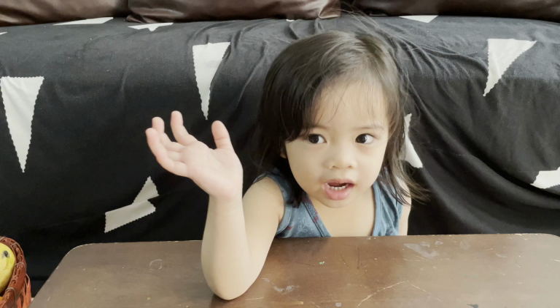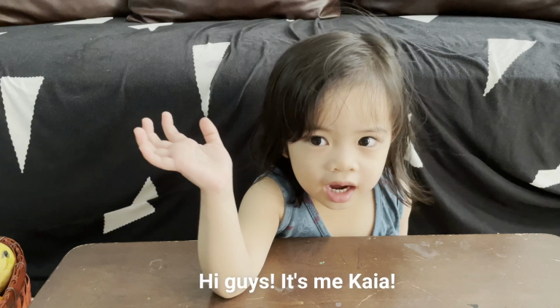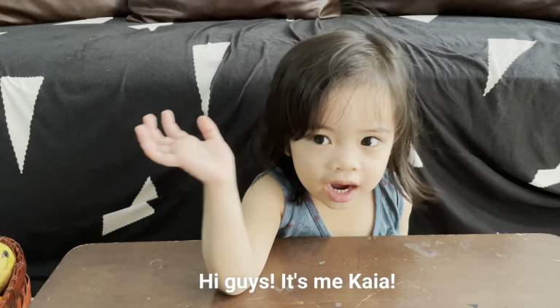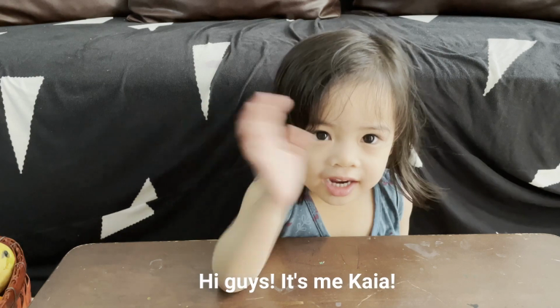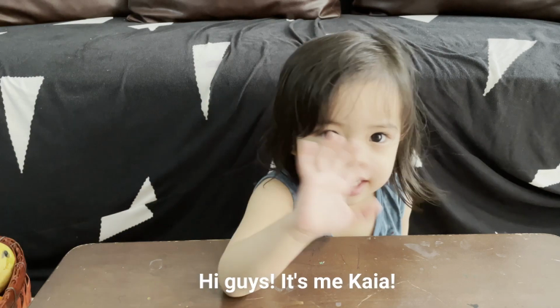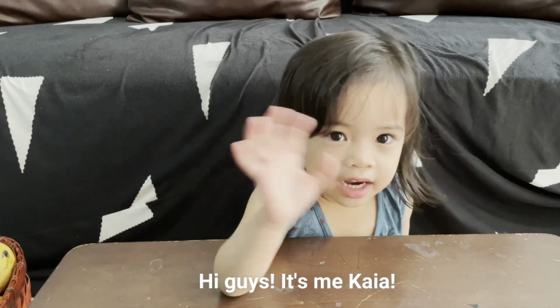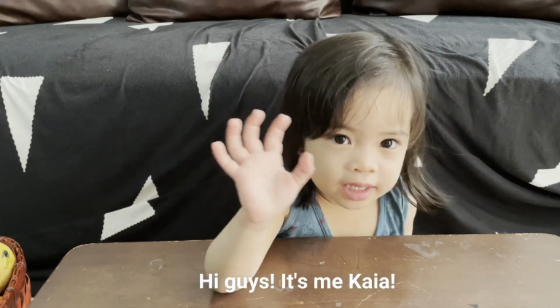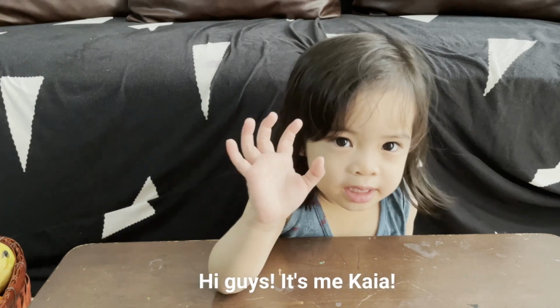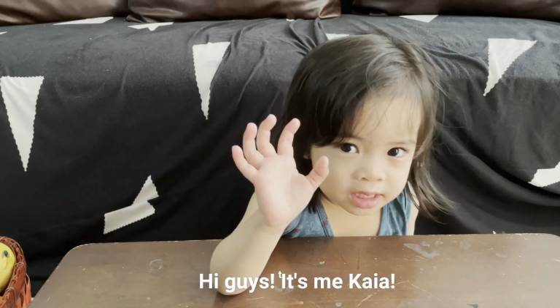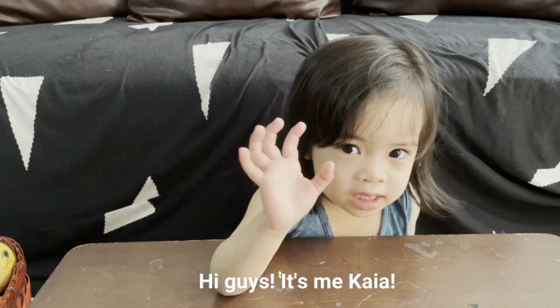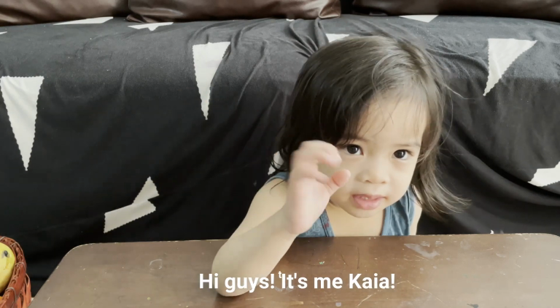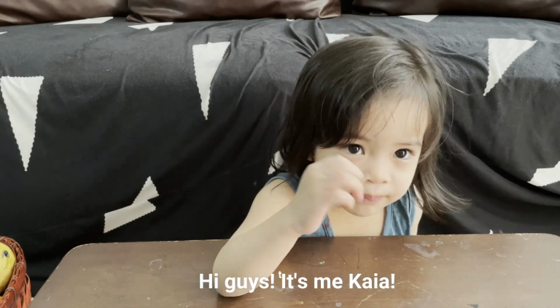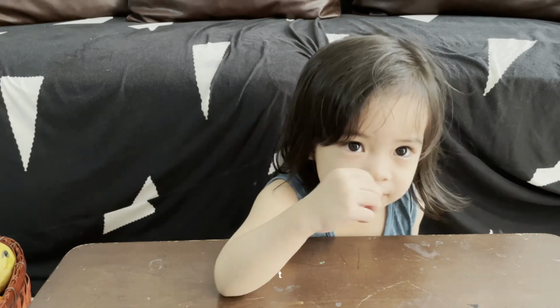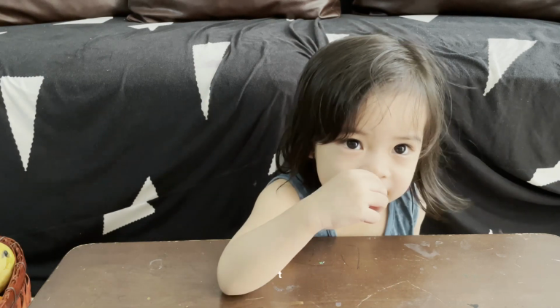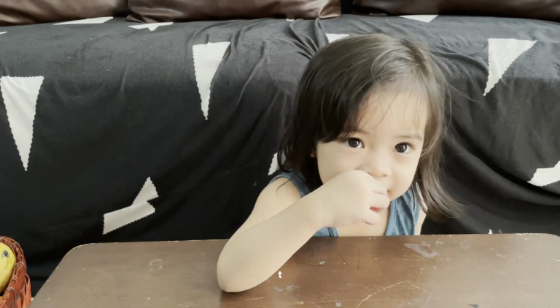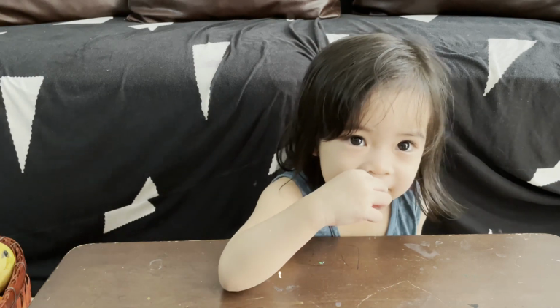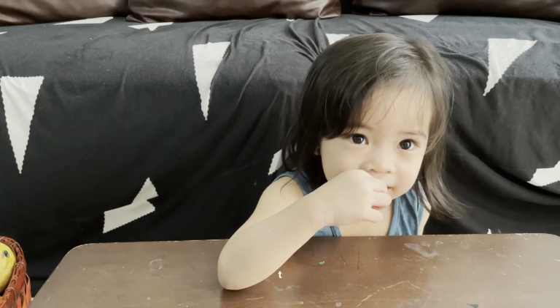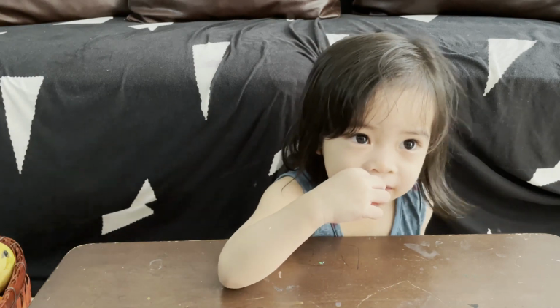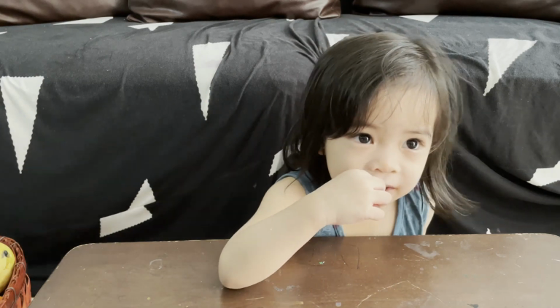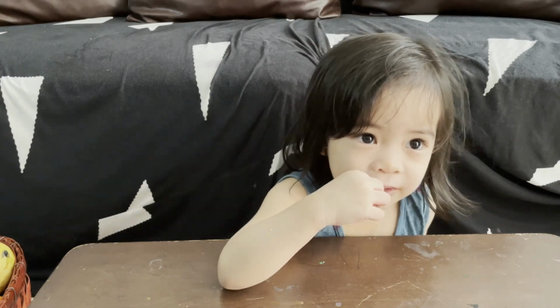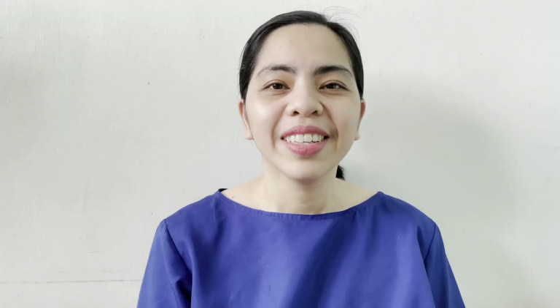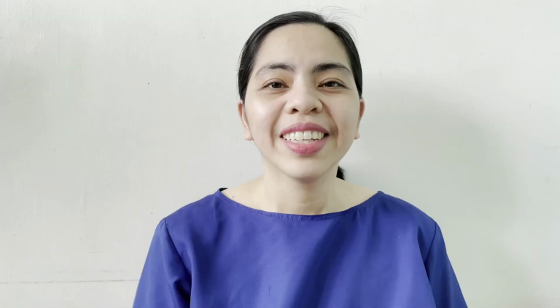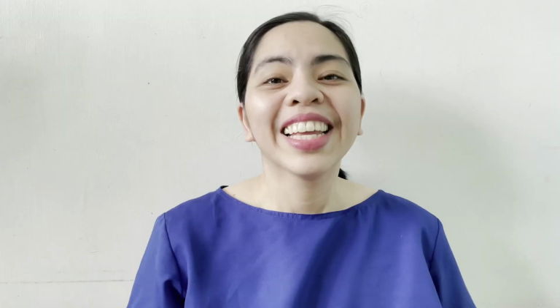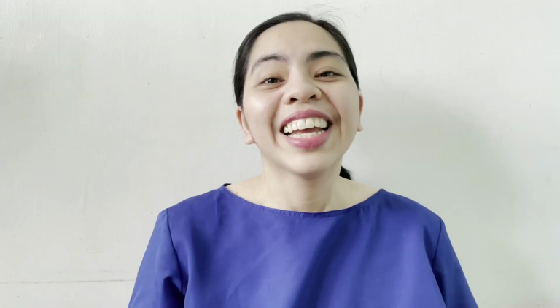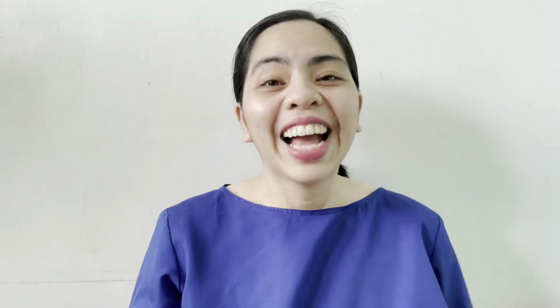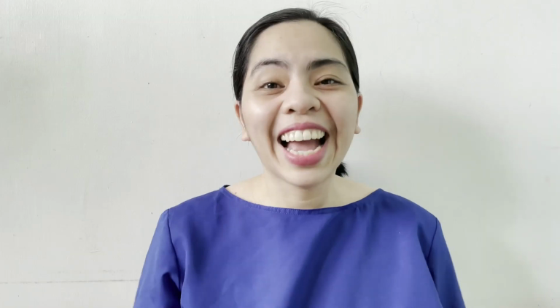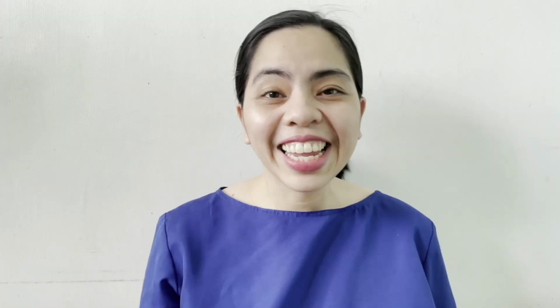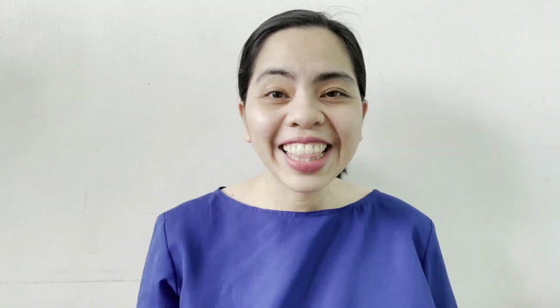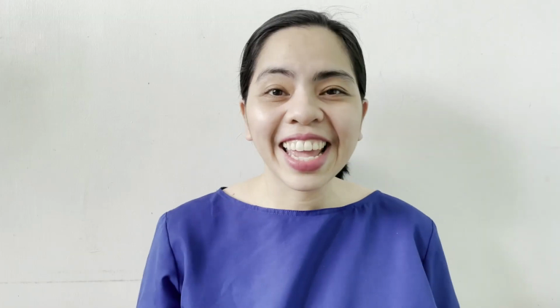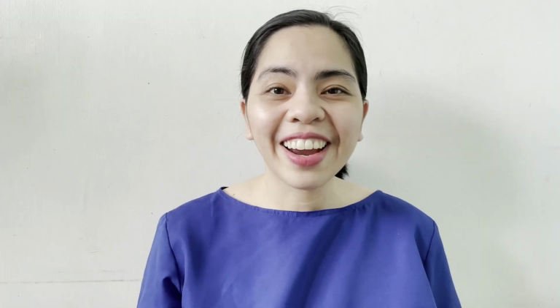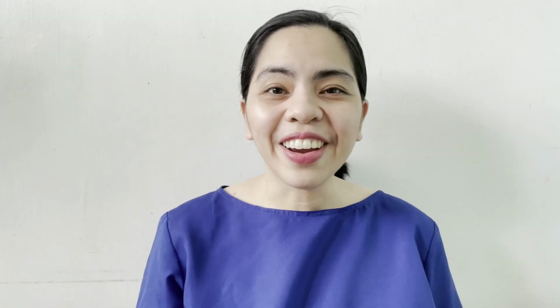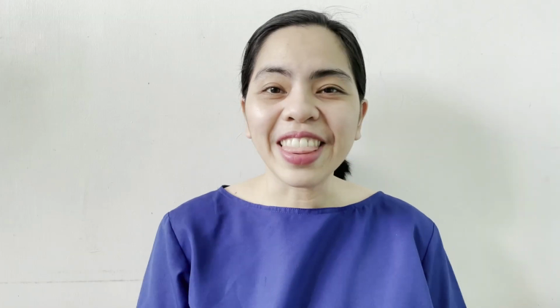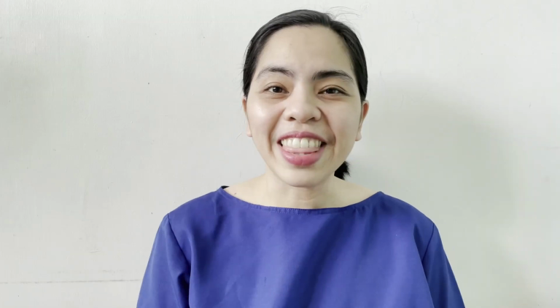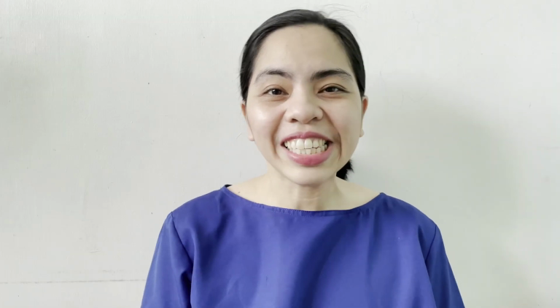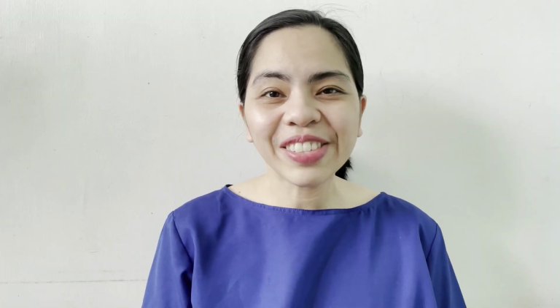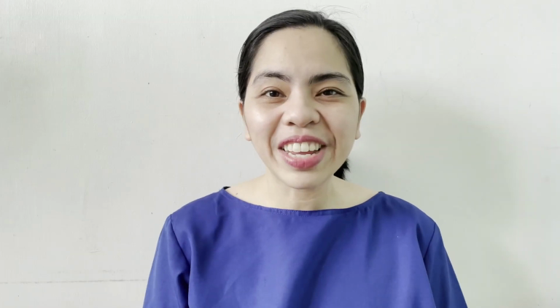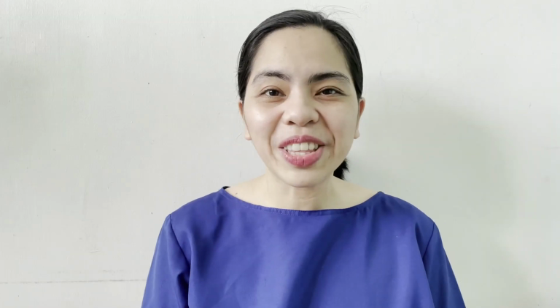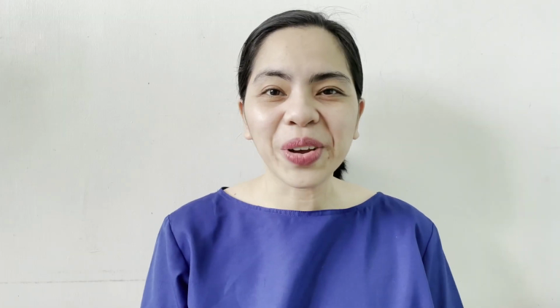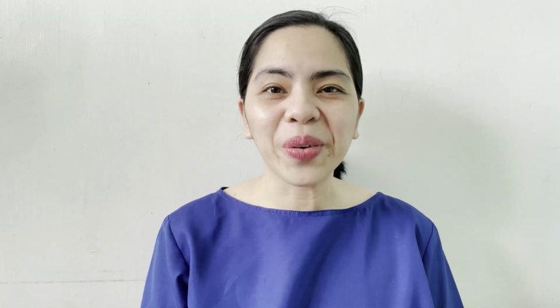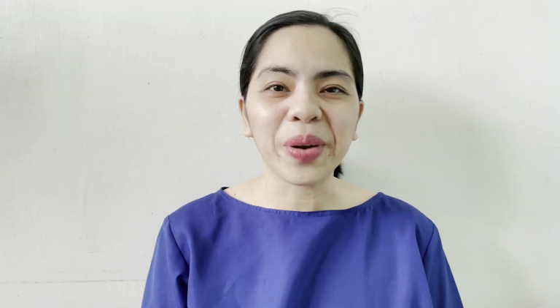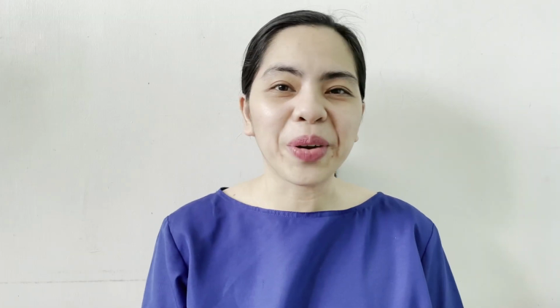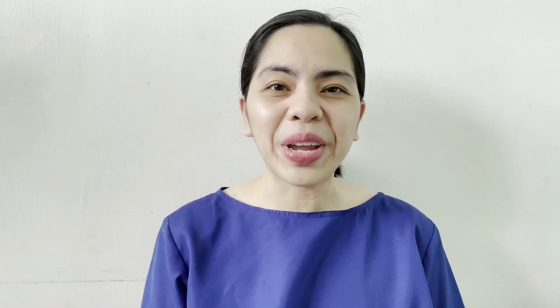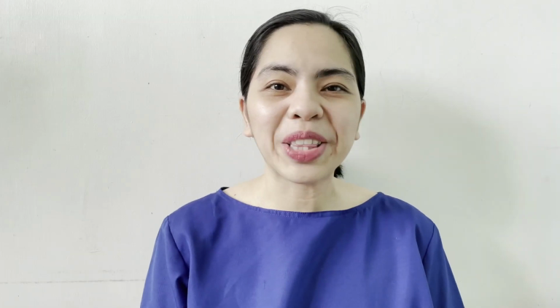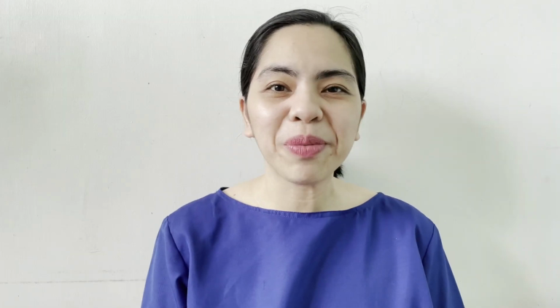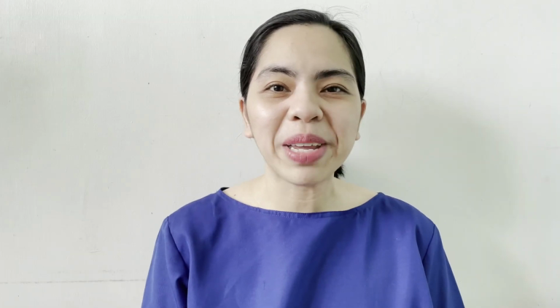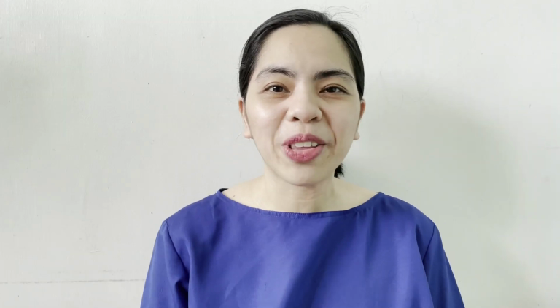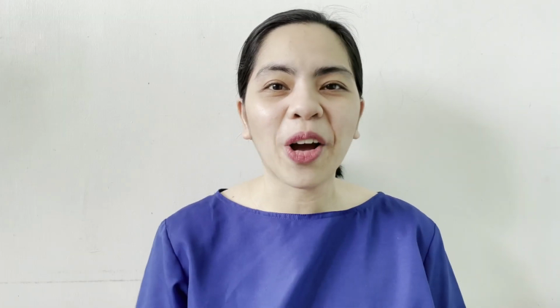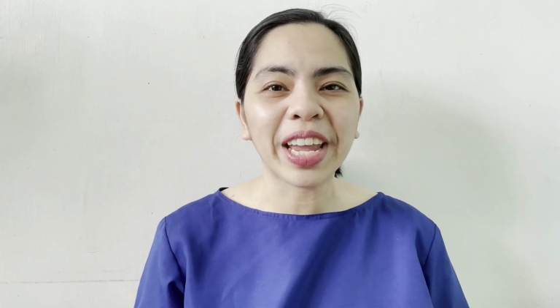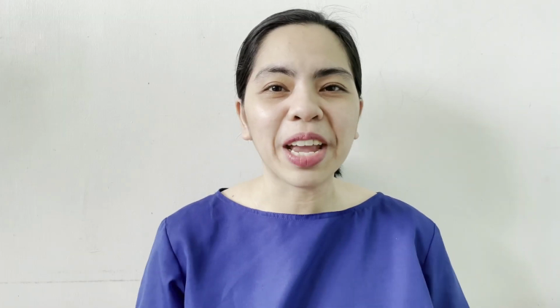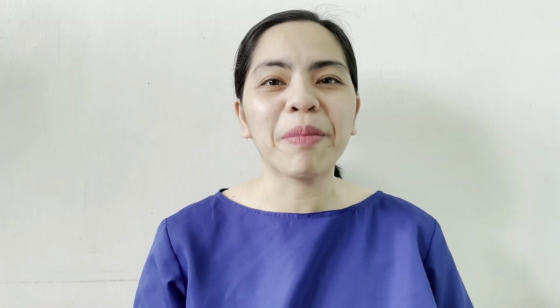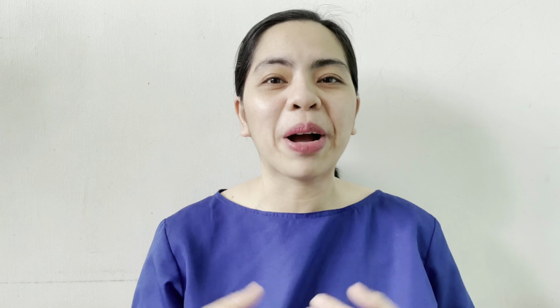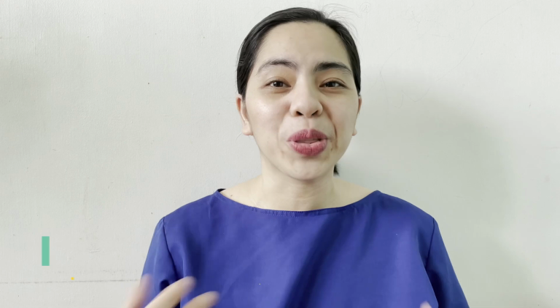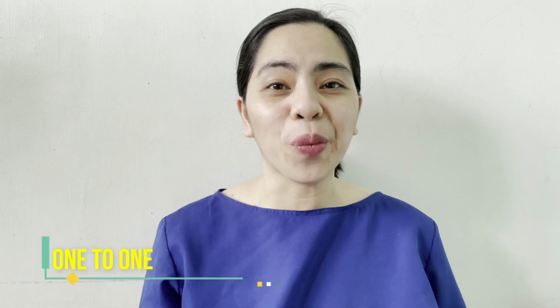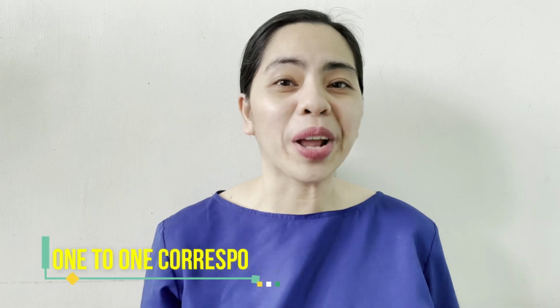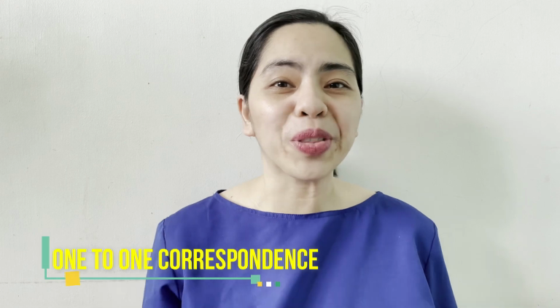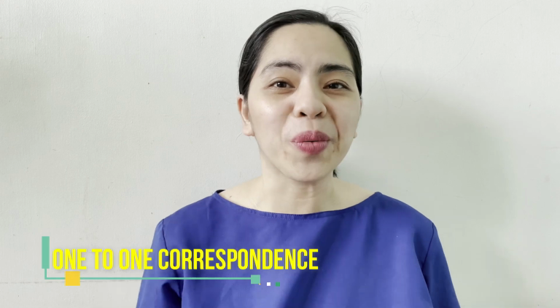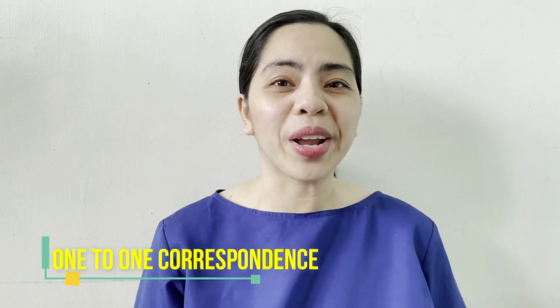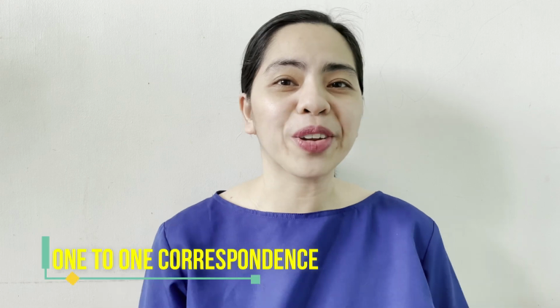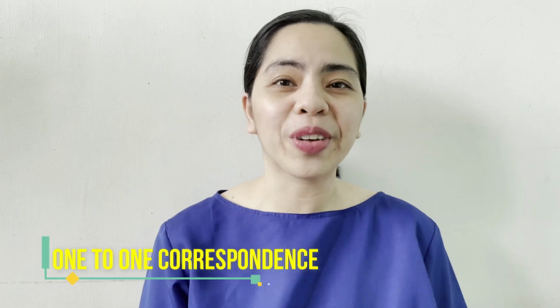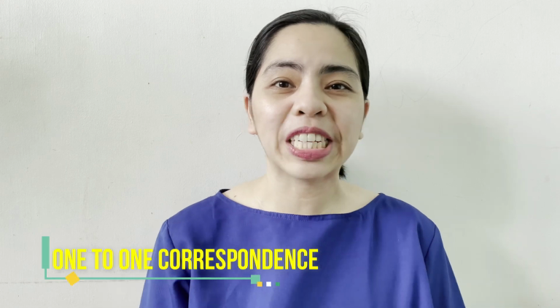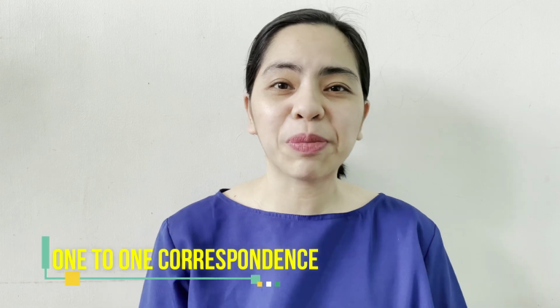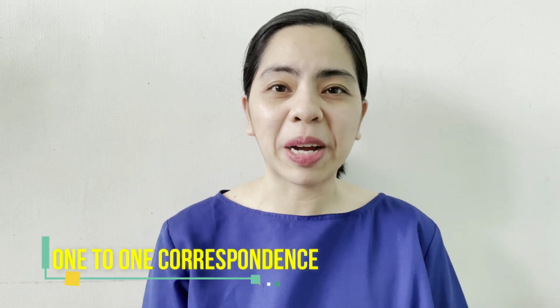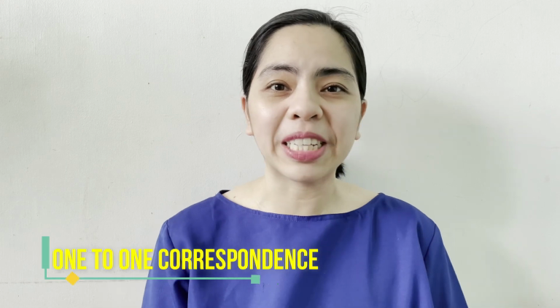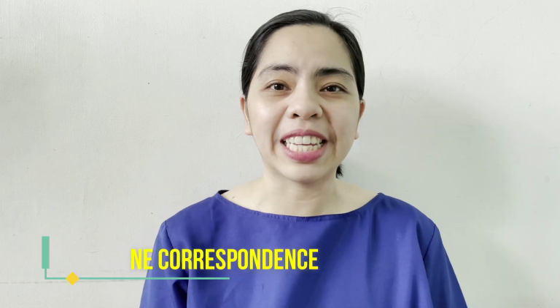Hi guys! It's me, Kaya. Hi there! In this video, we're going to be talking about 1-to-1 correspondence.